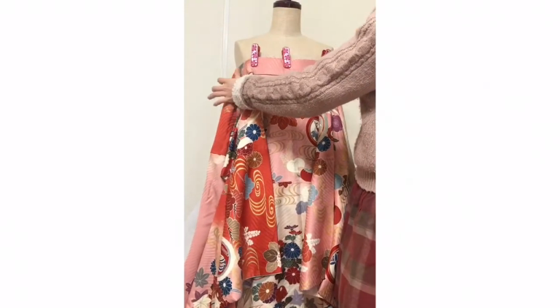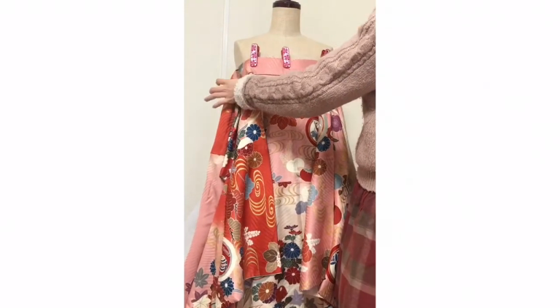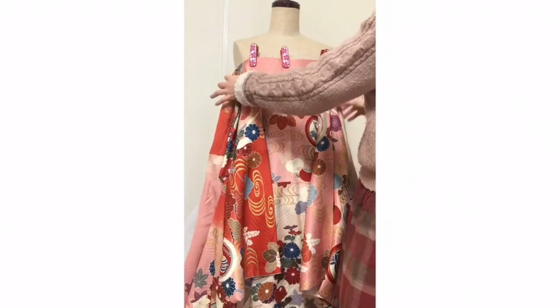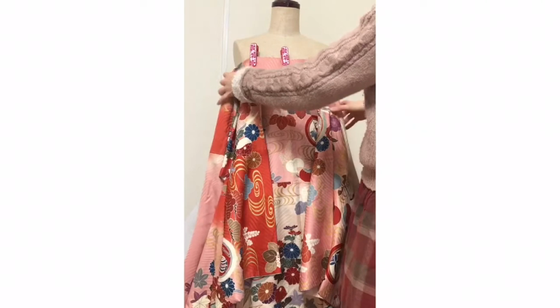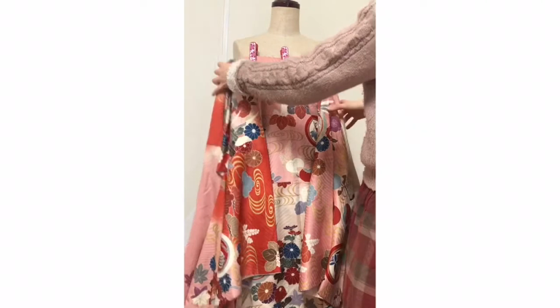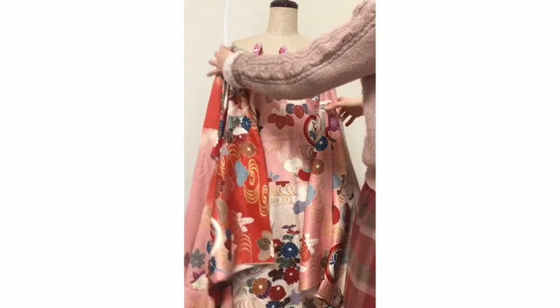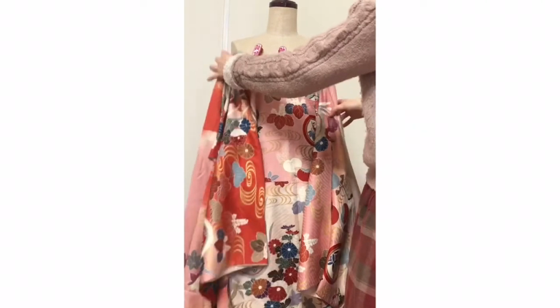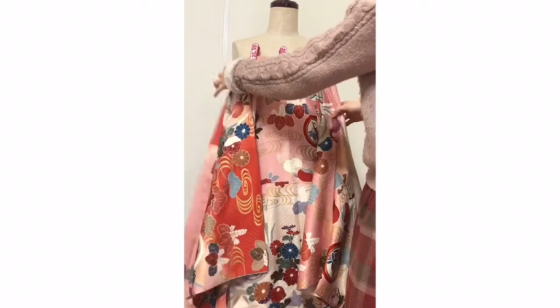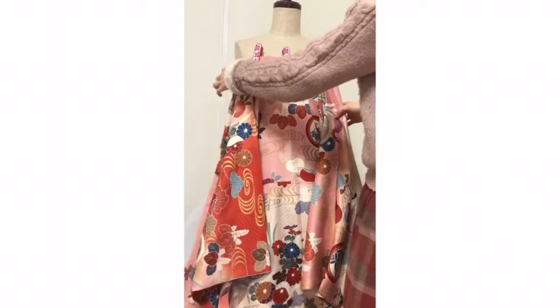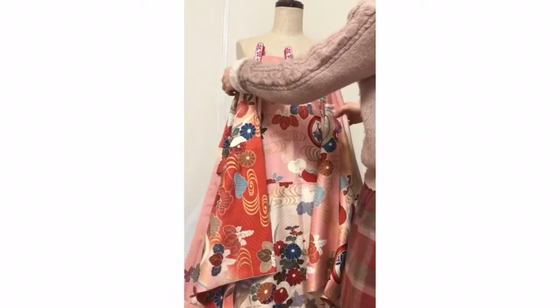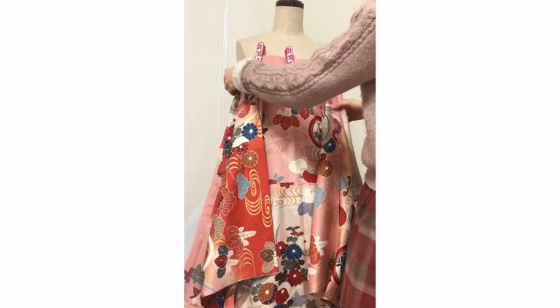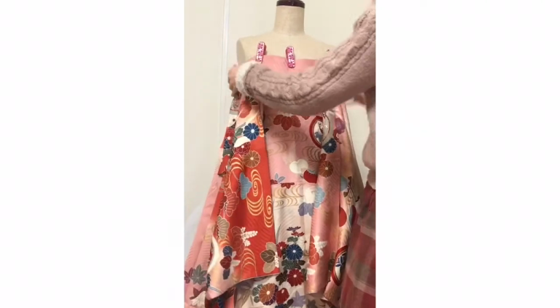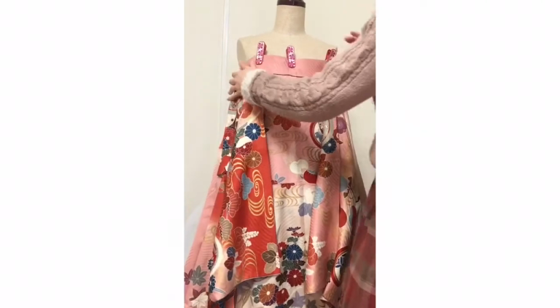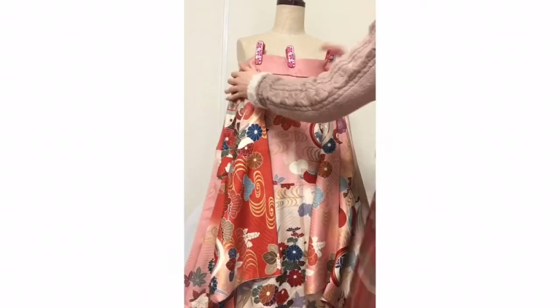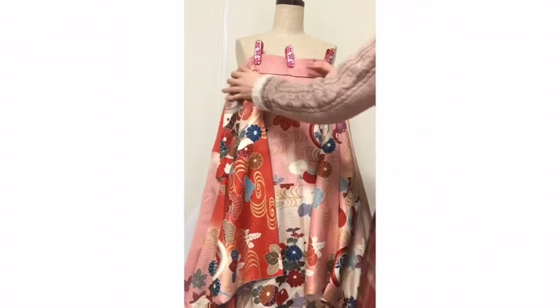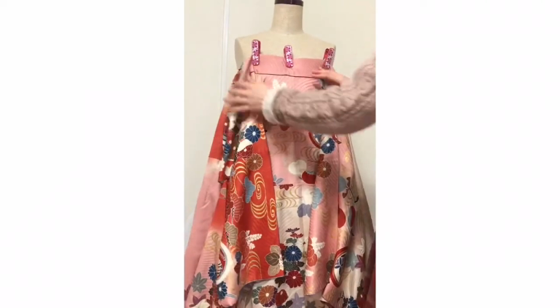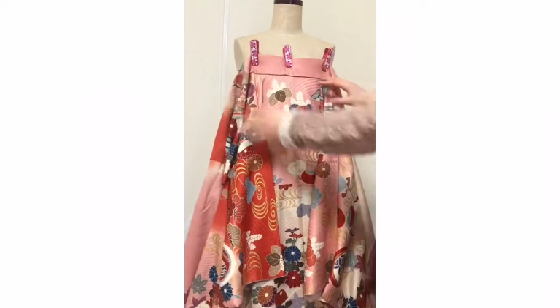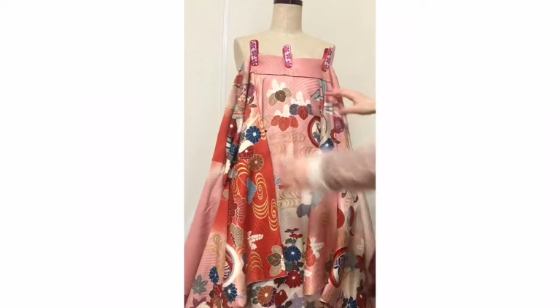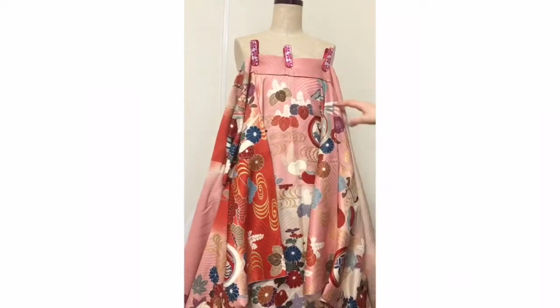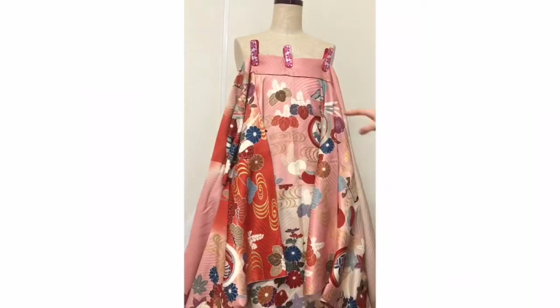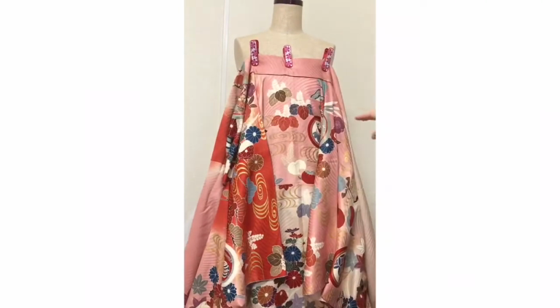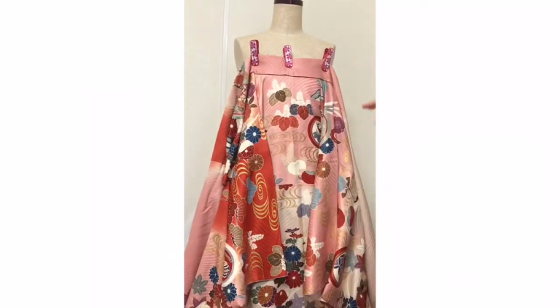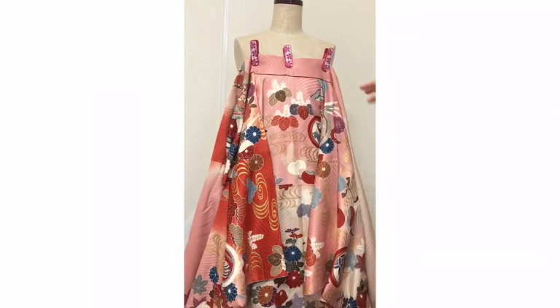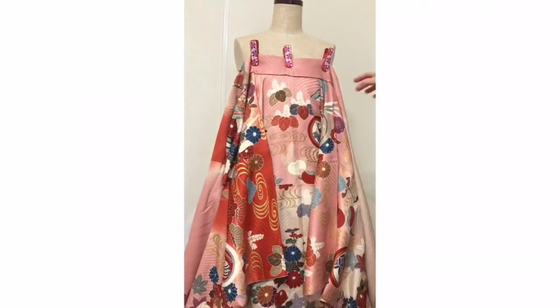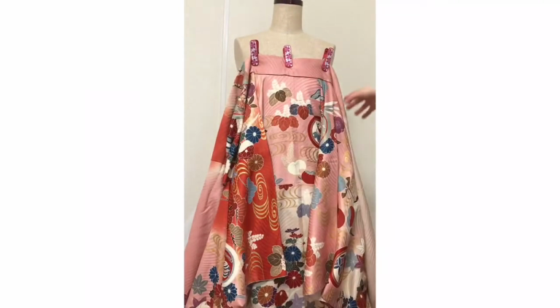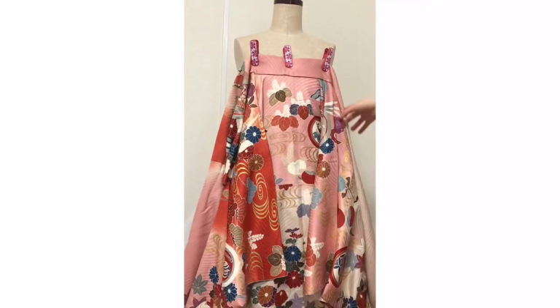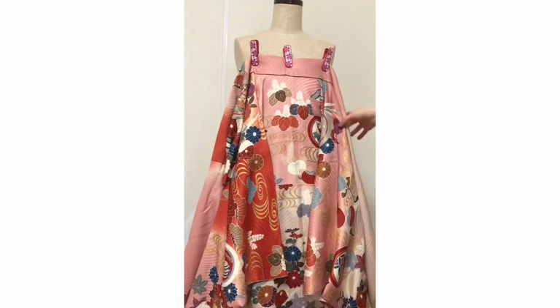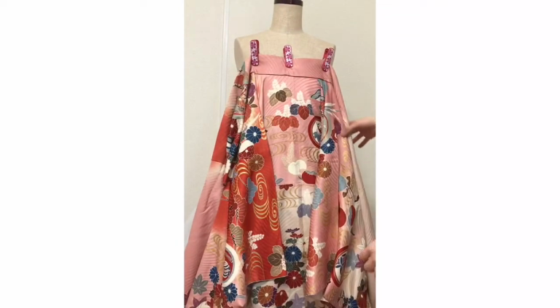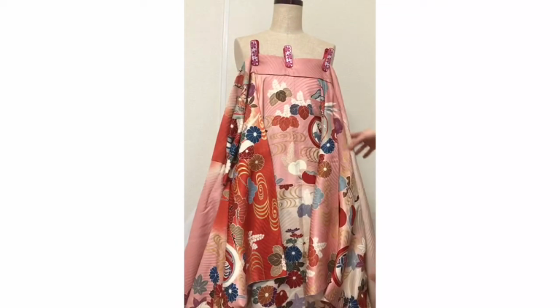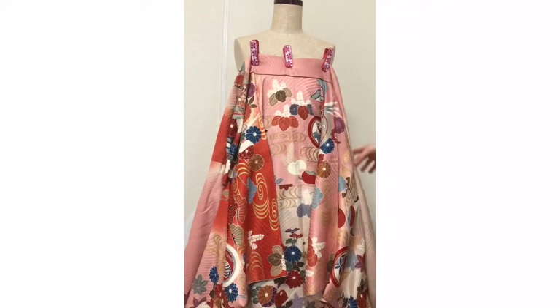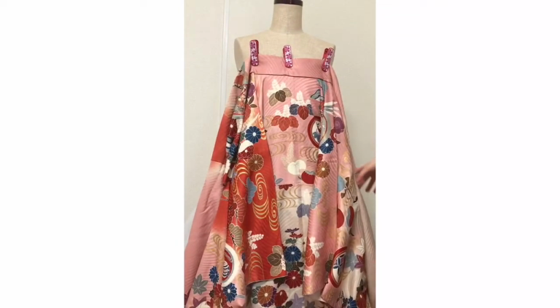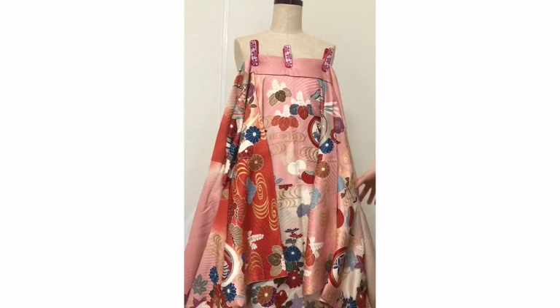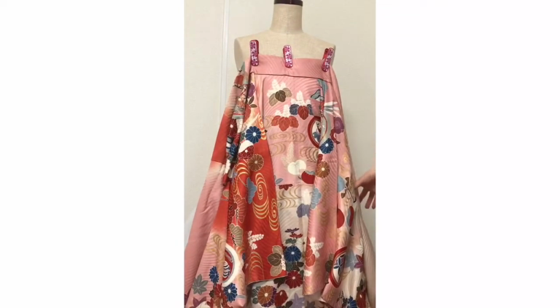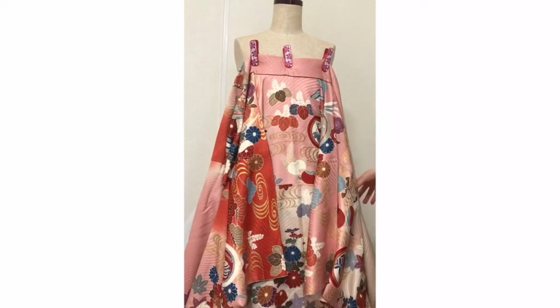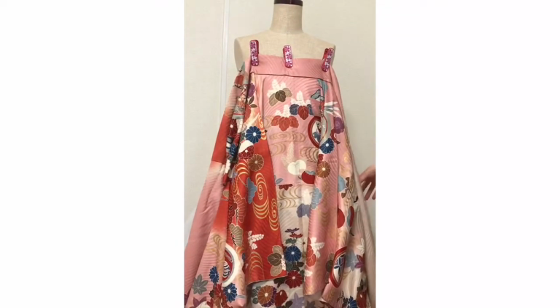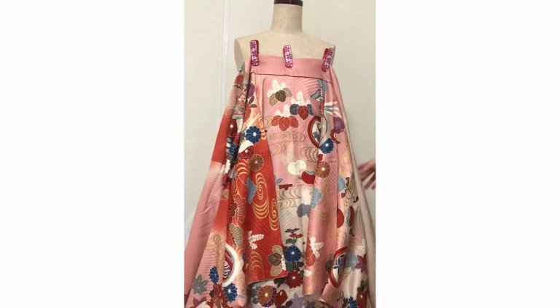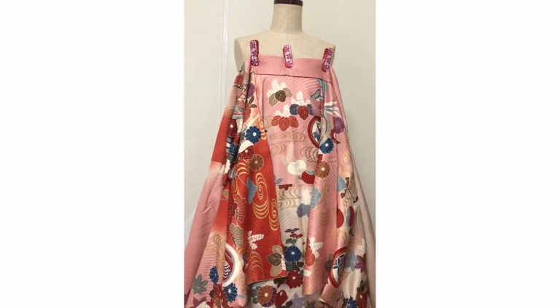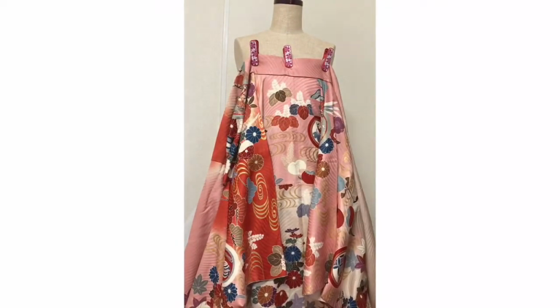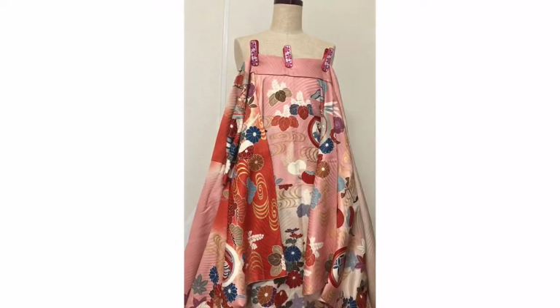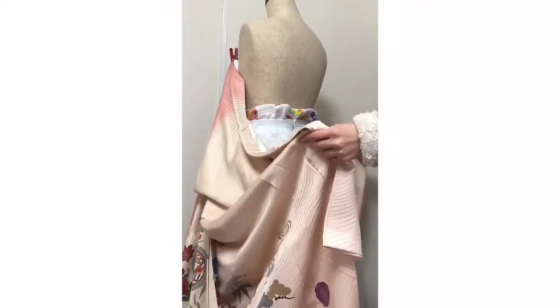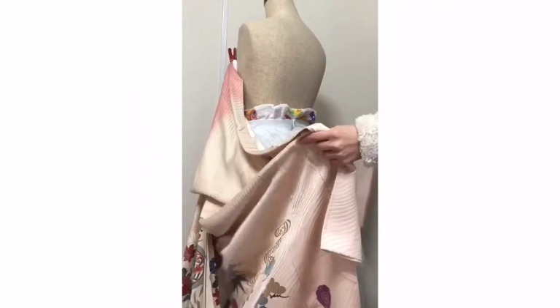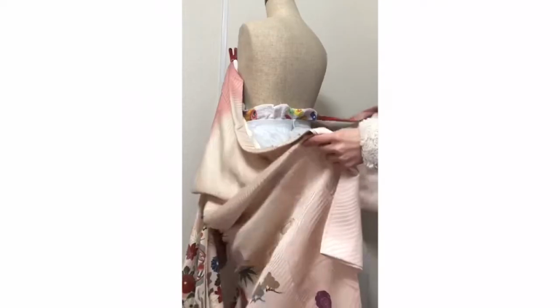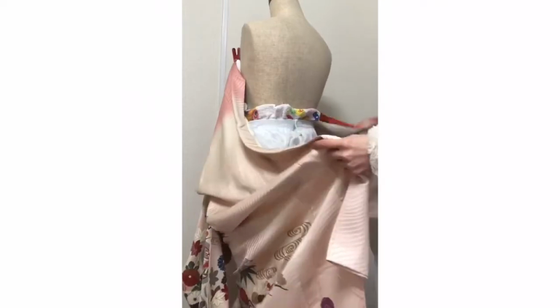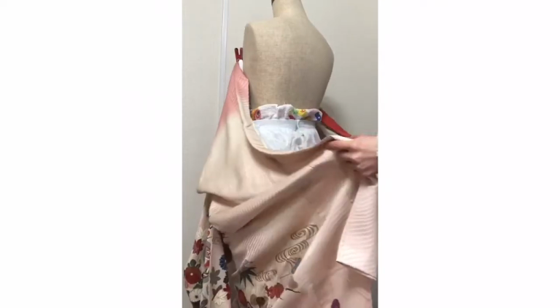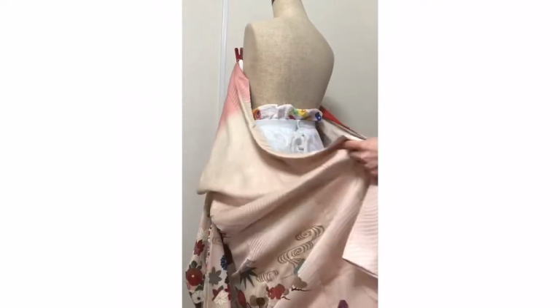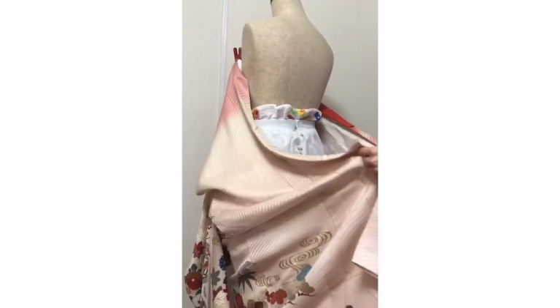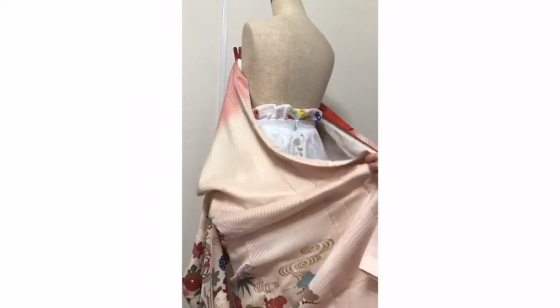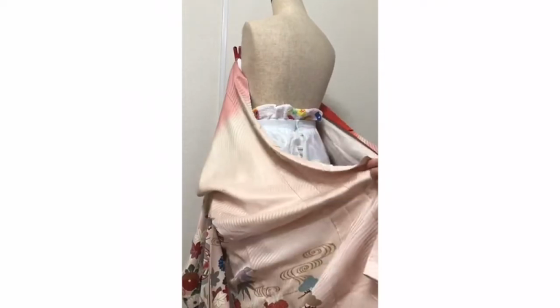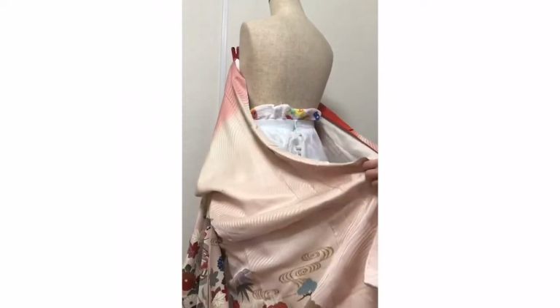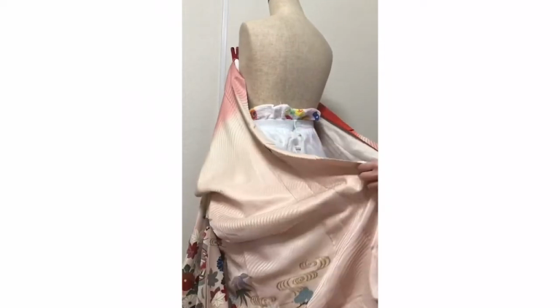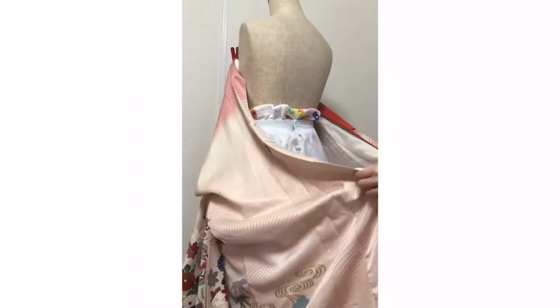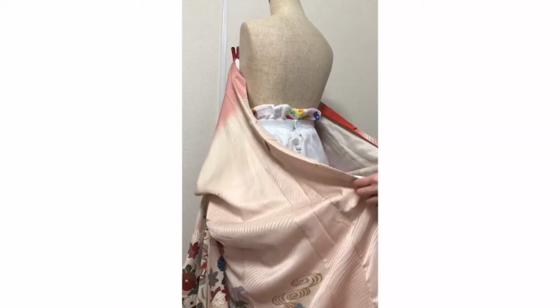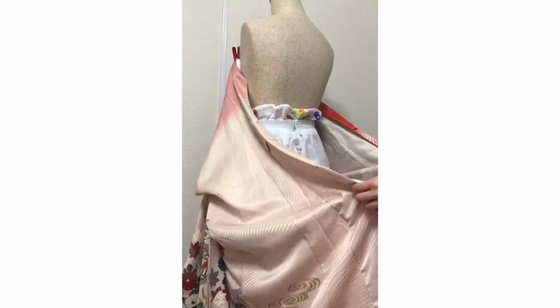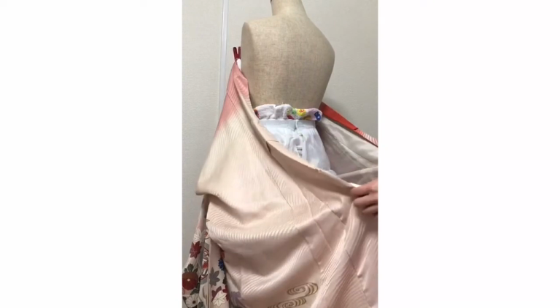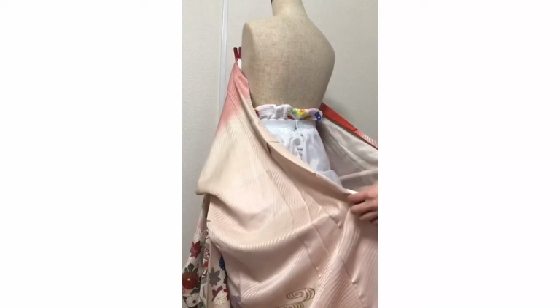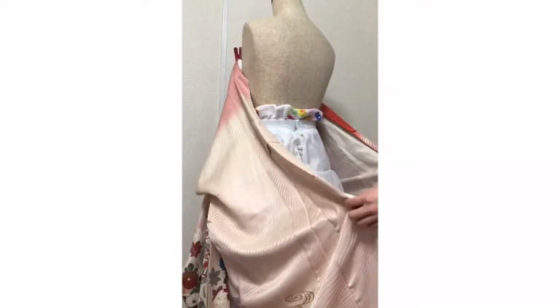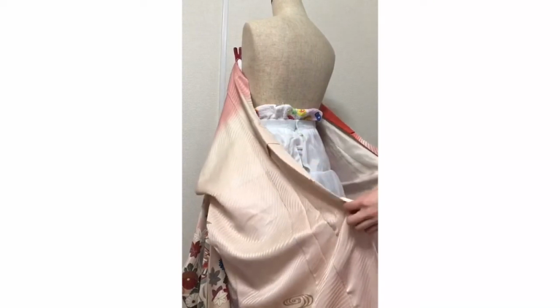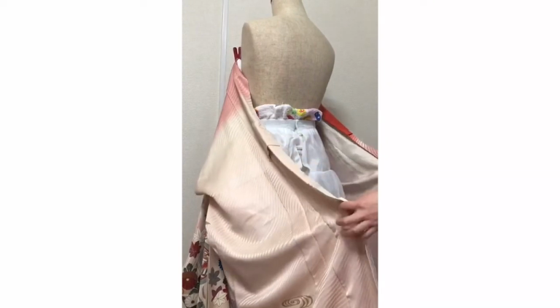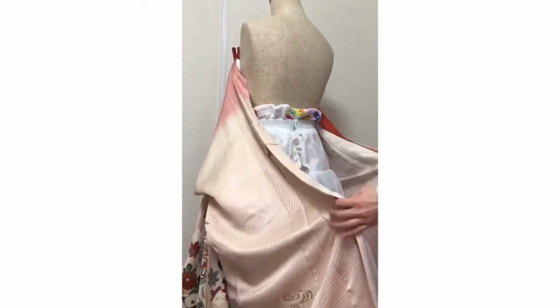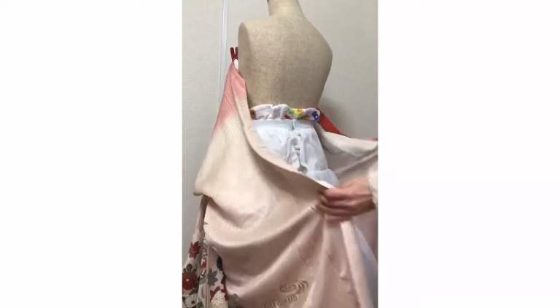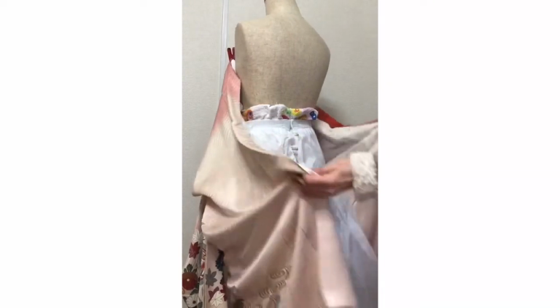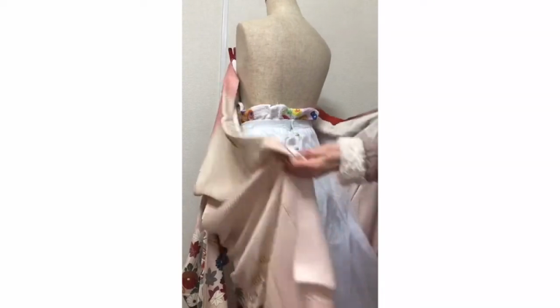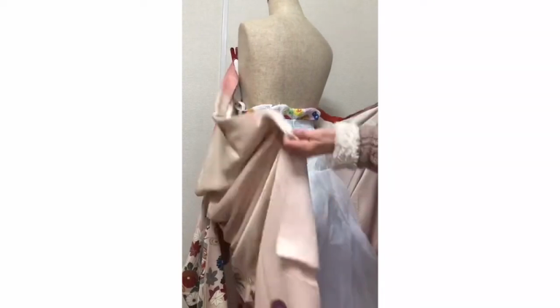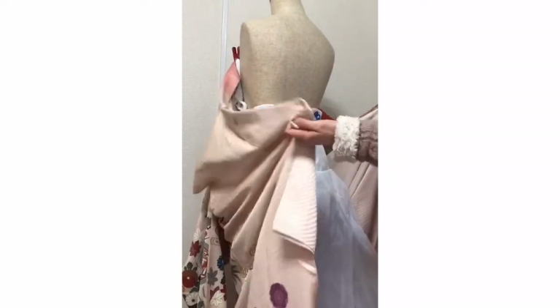Actually, I really like kimono and I was learning how to wear kimono, but this is the first time I'm trying this style, so I'm really excited. And this is the back side.